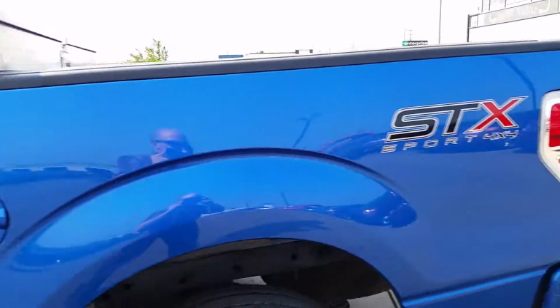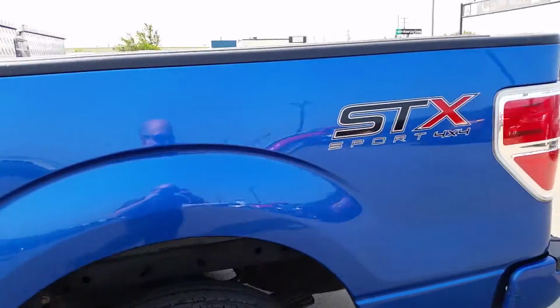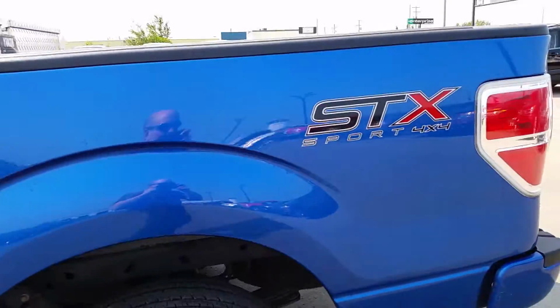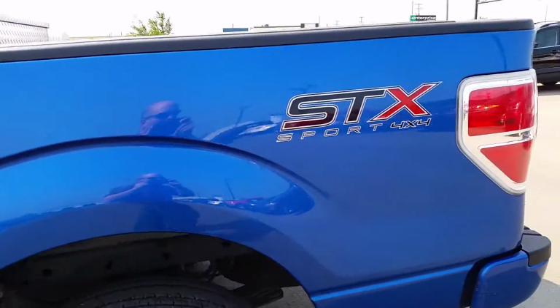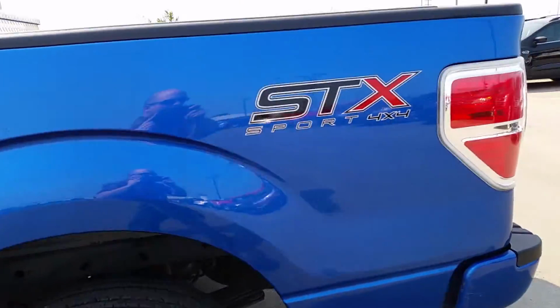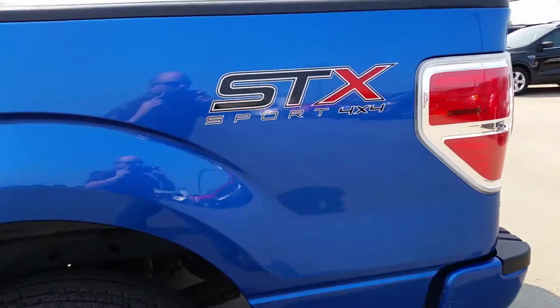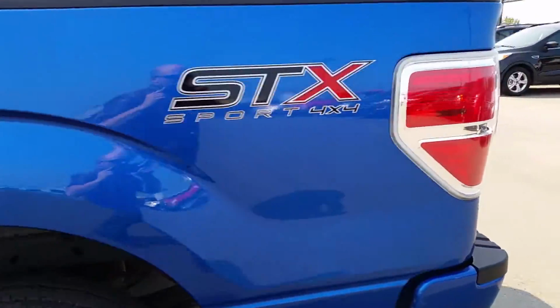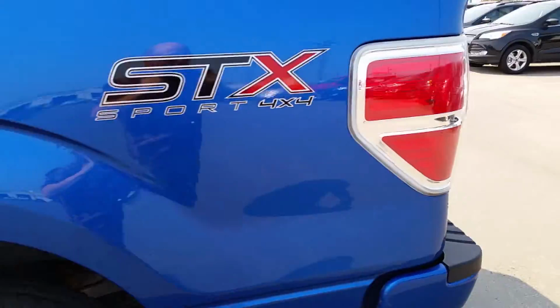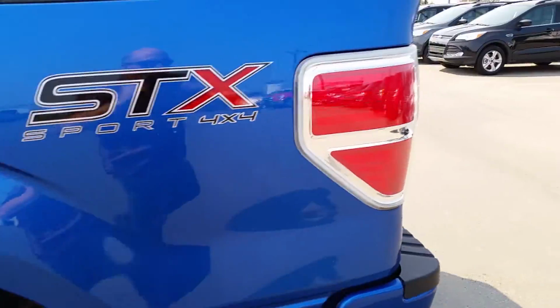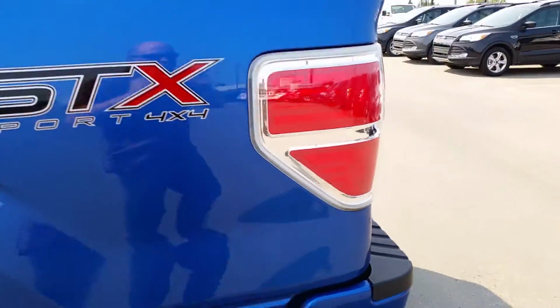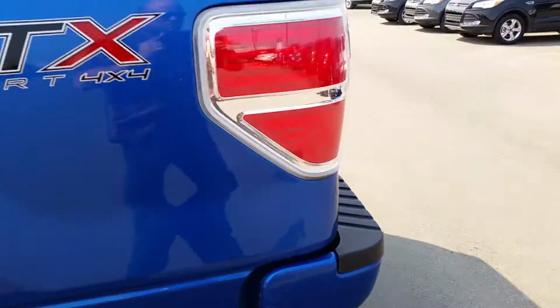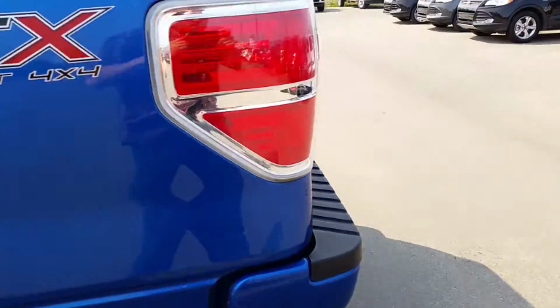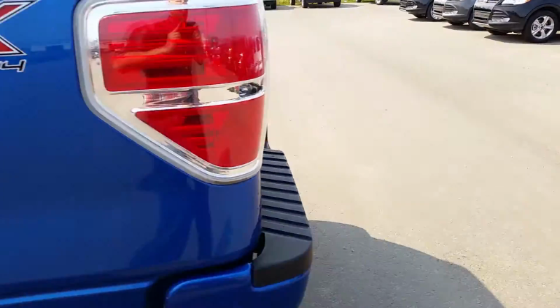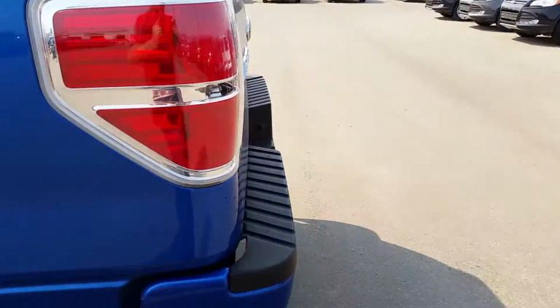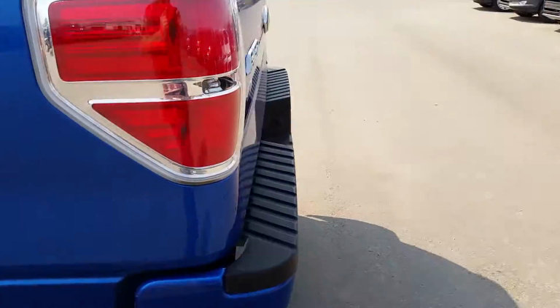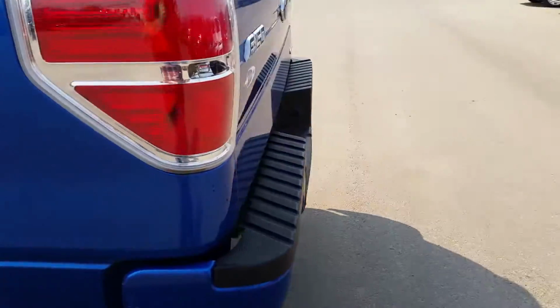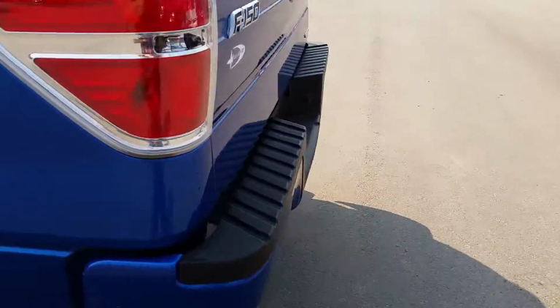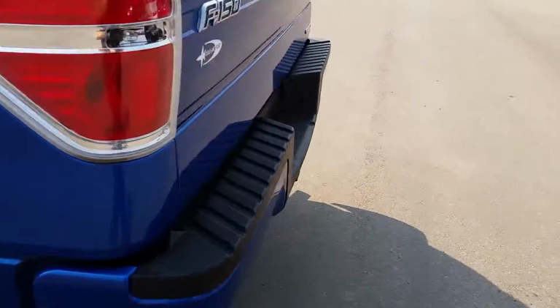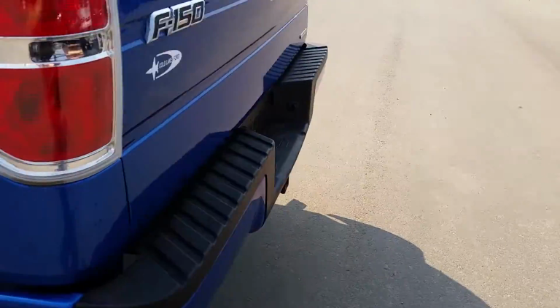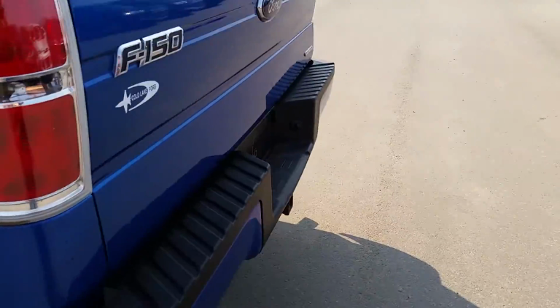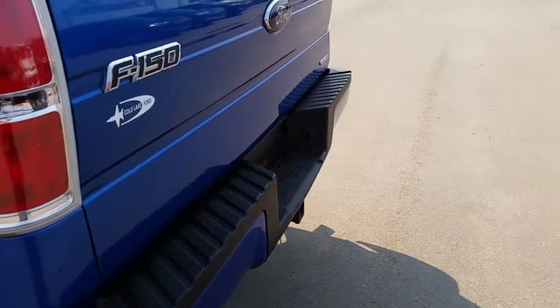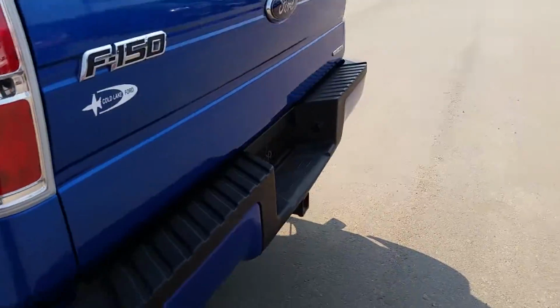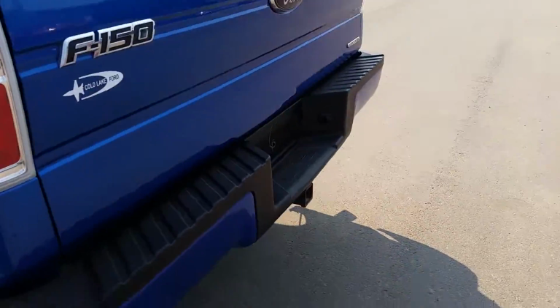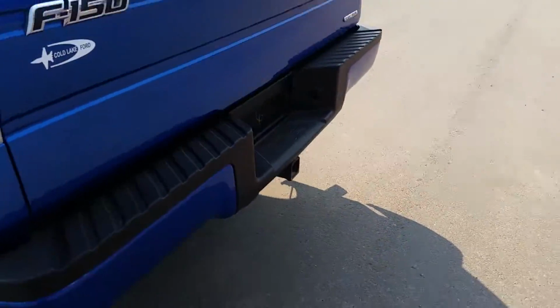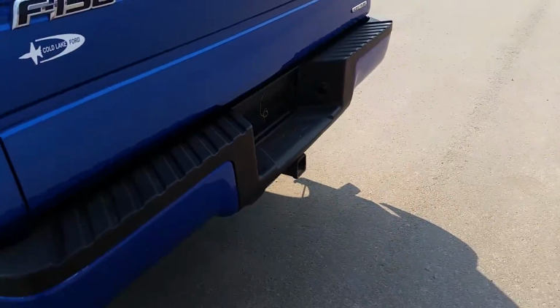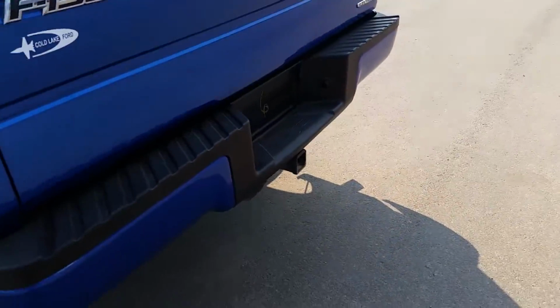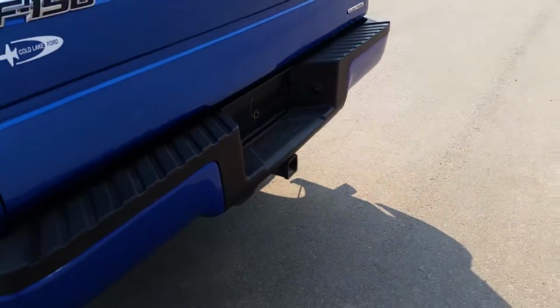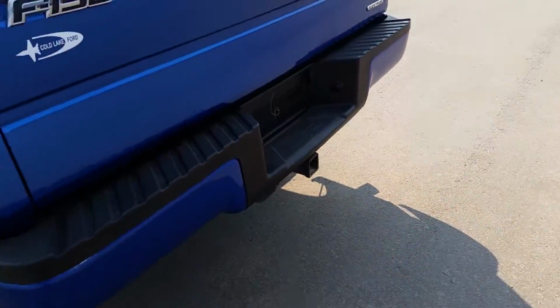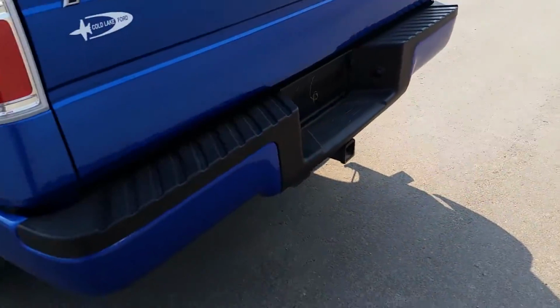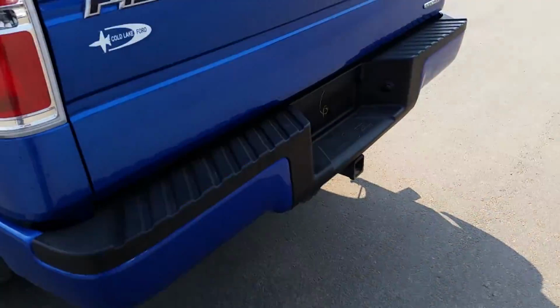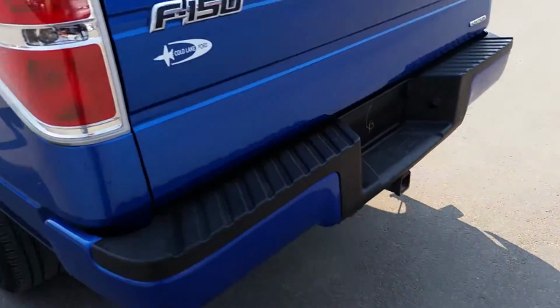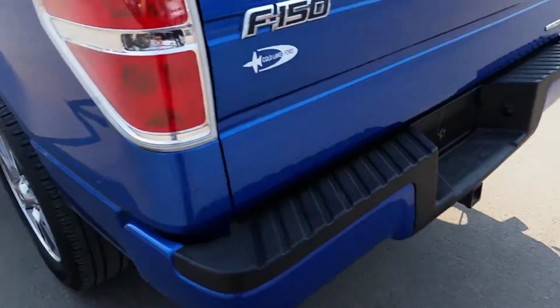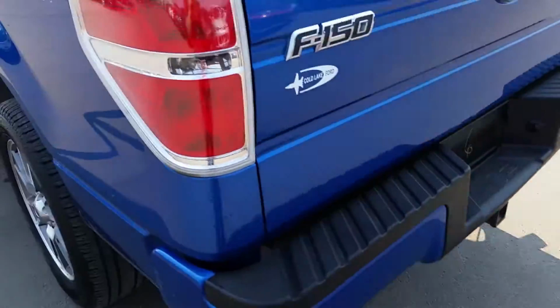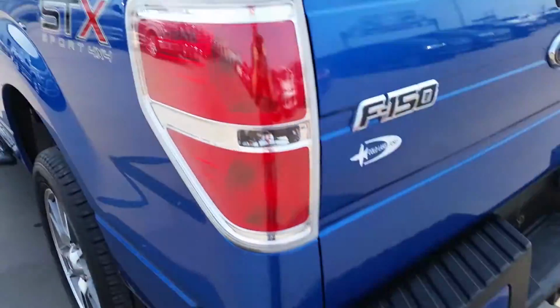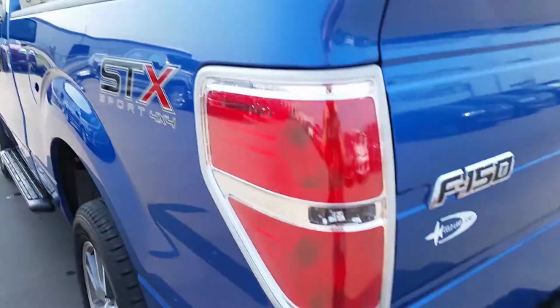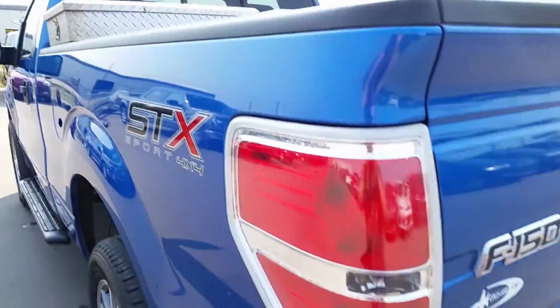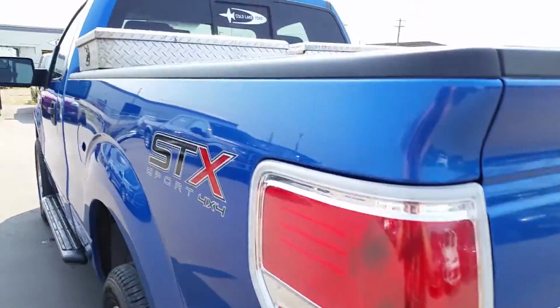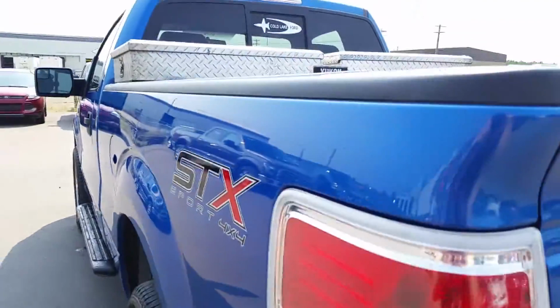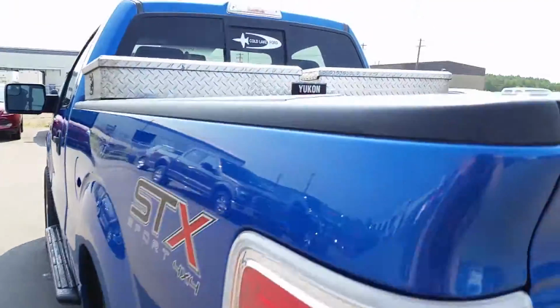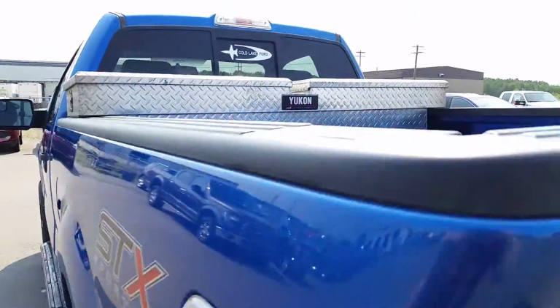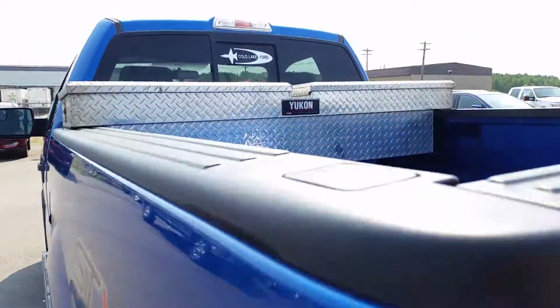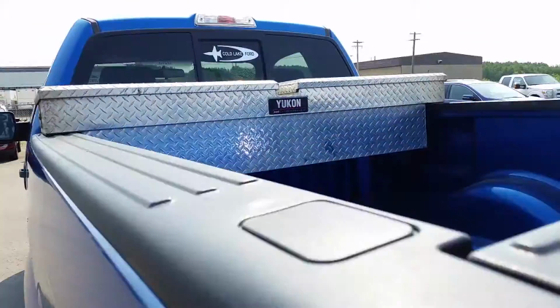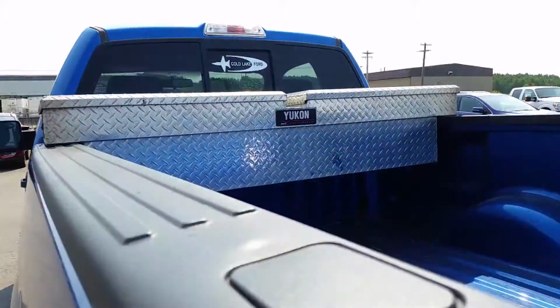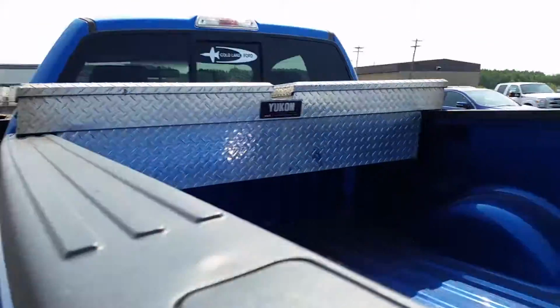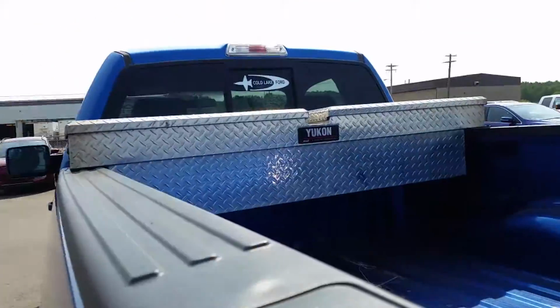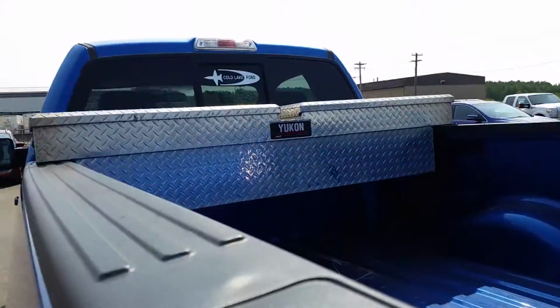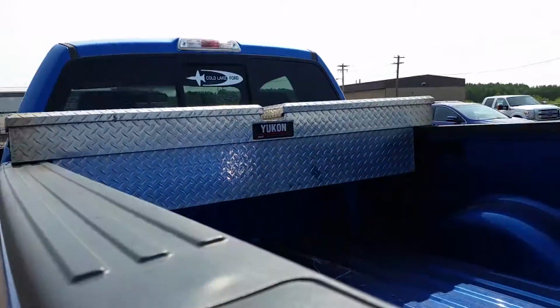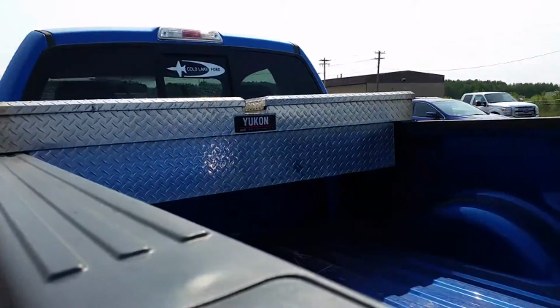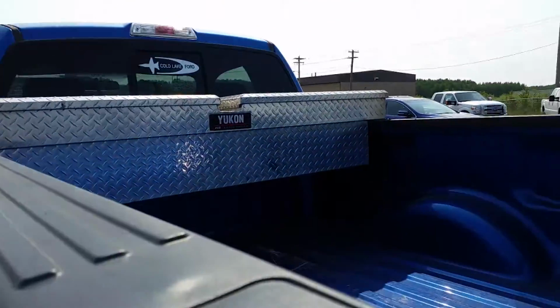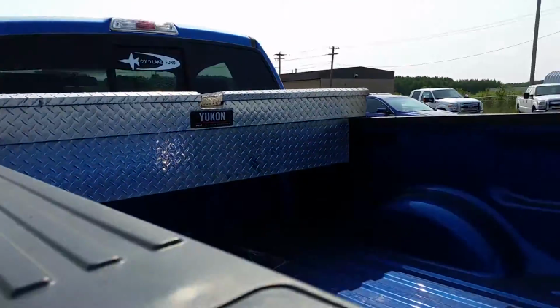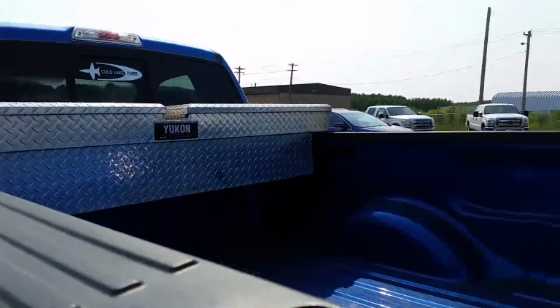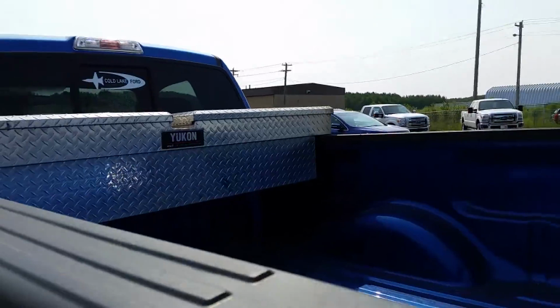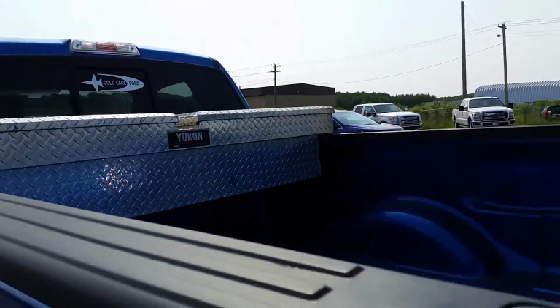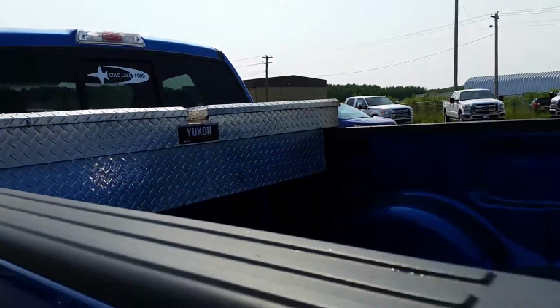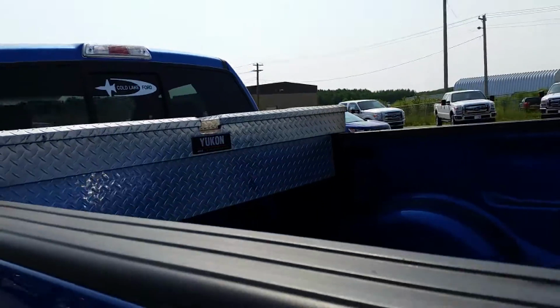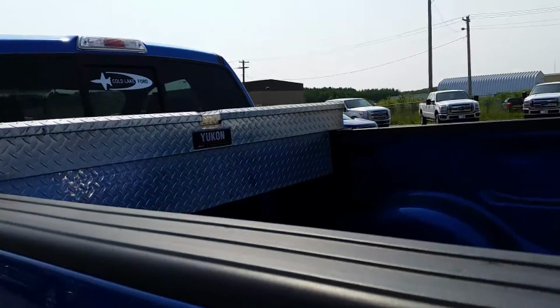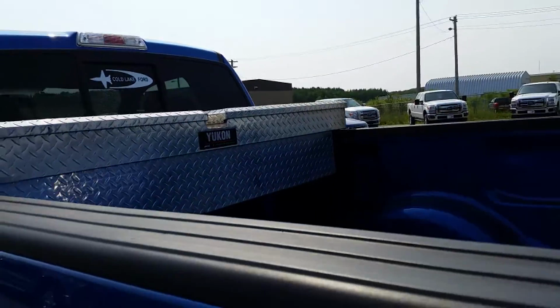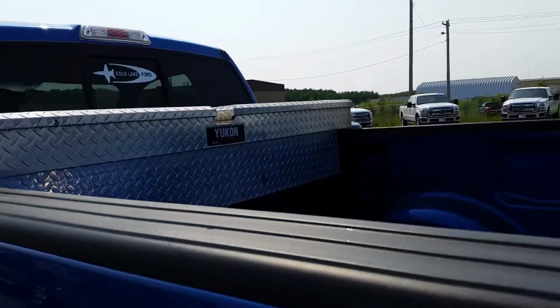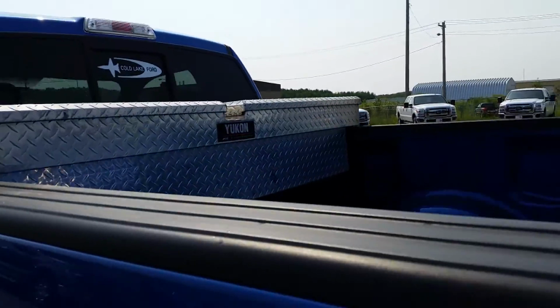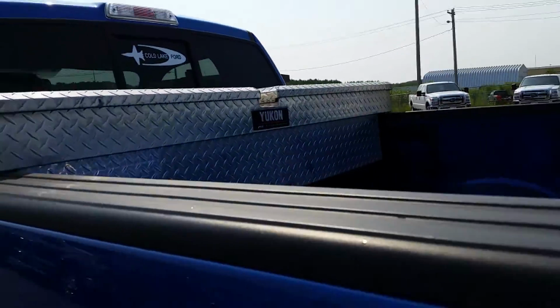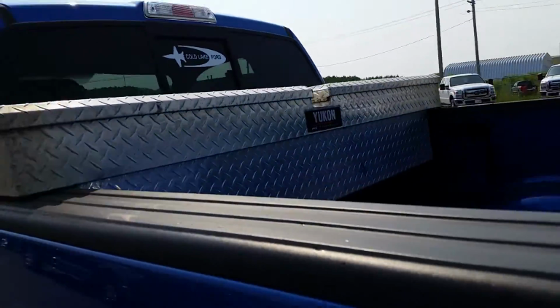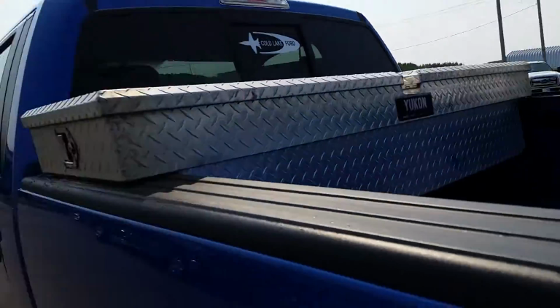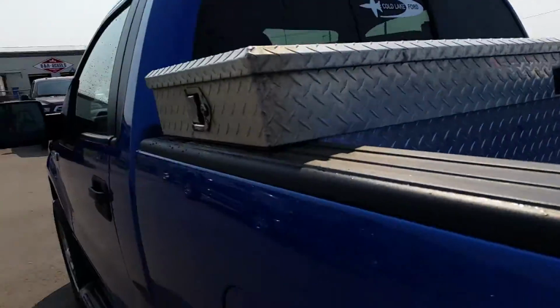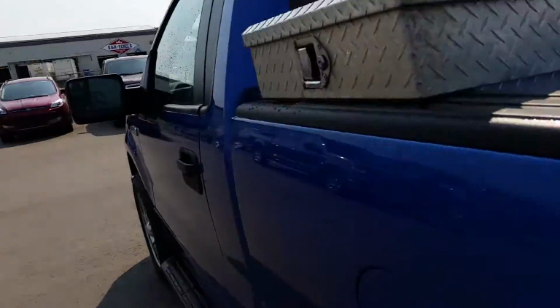So we'll swing around back here. It's got a trailer tow package on the back. You can also see that Yukon box inside the box.